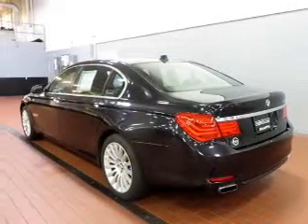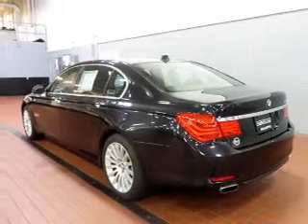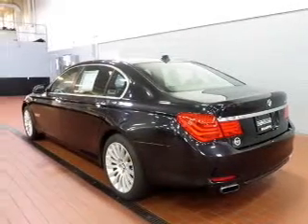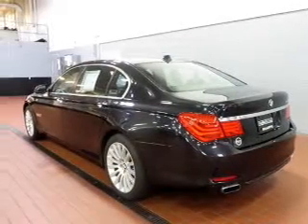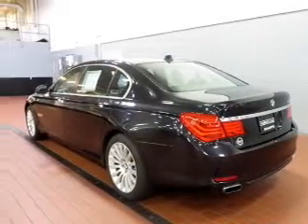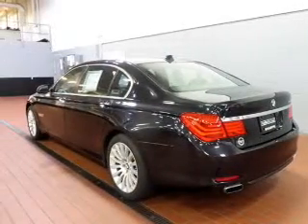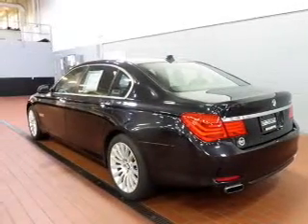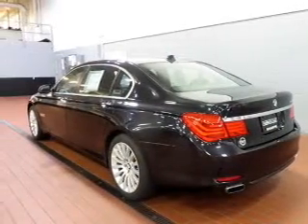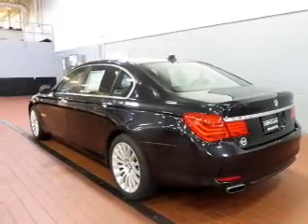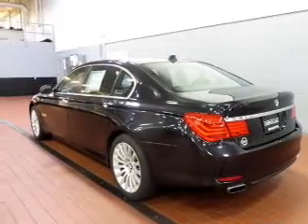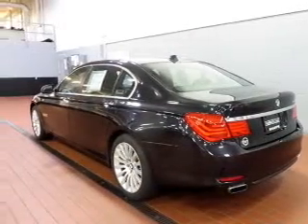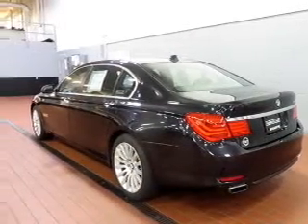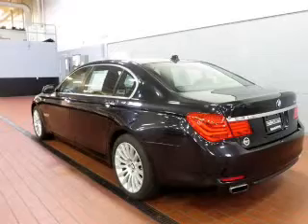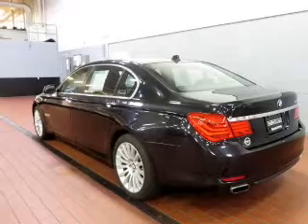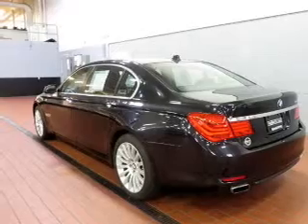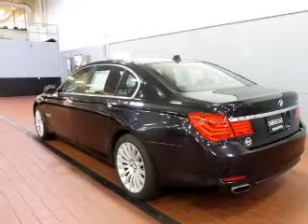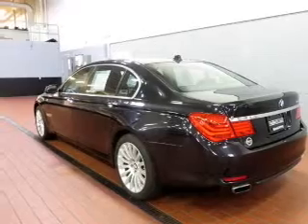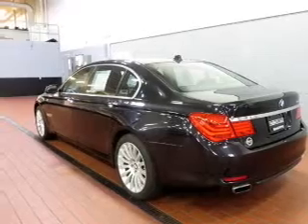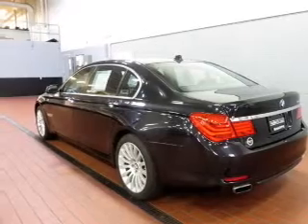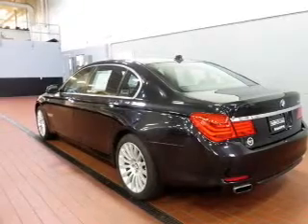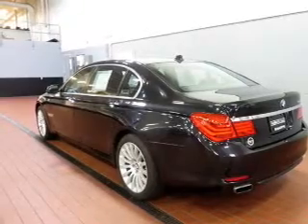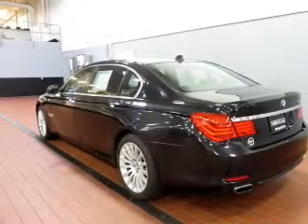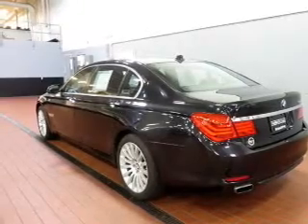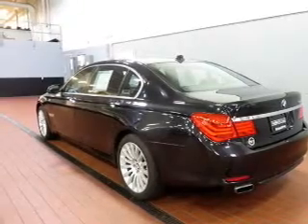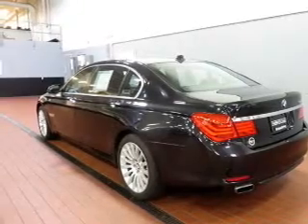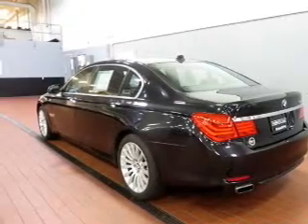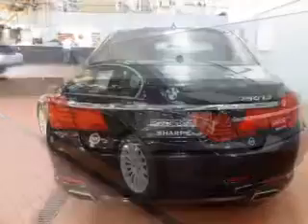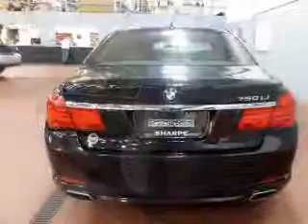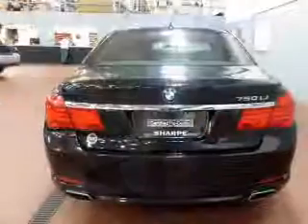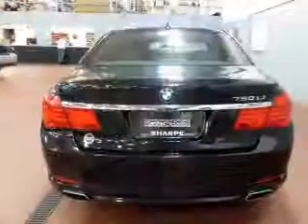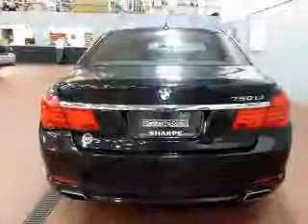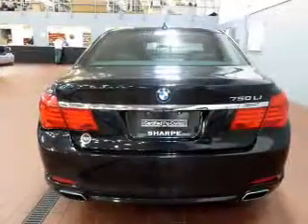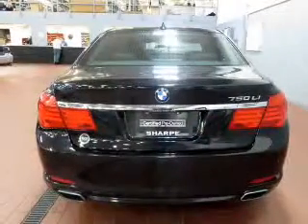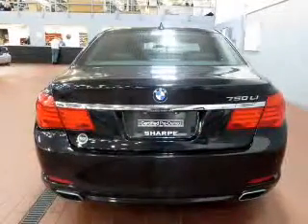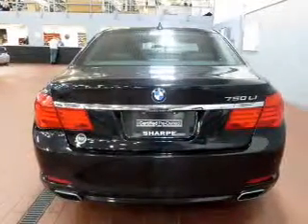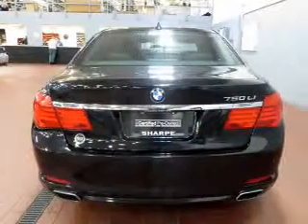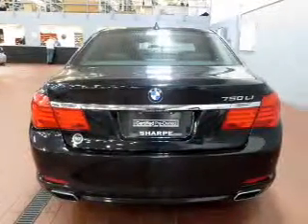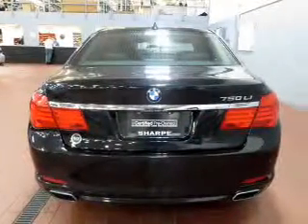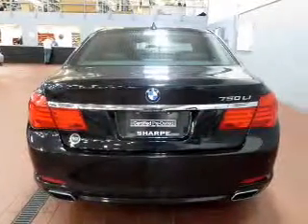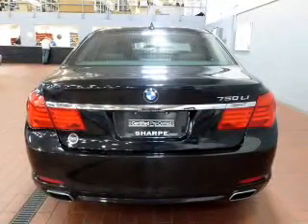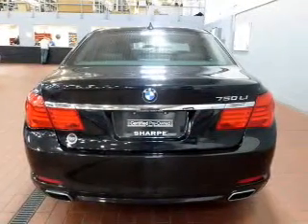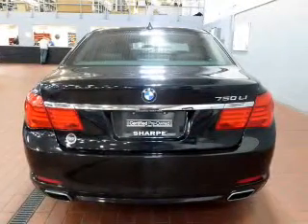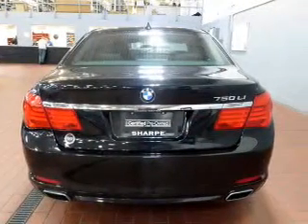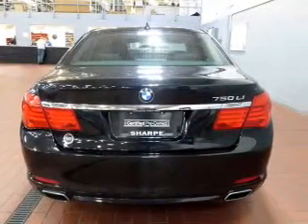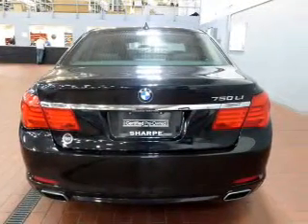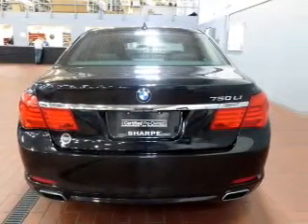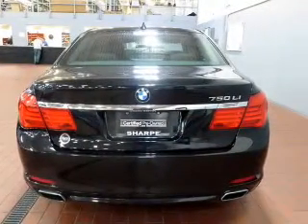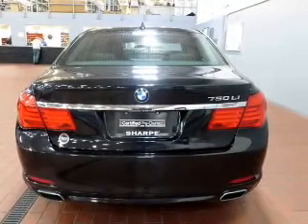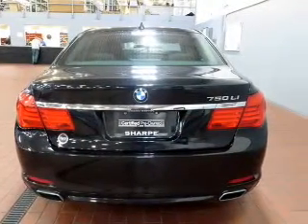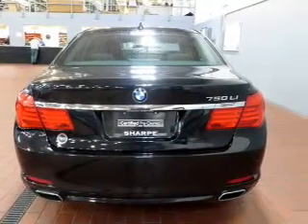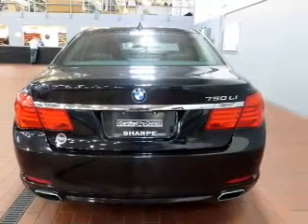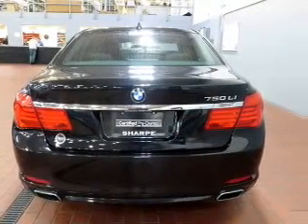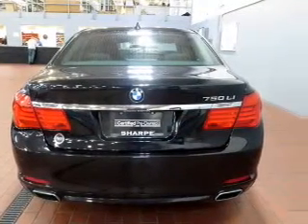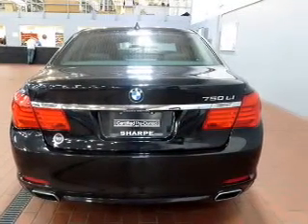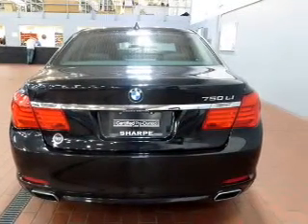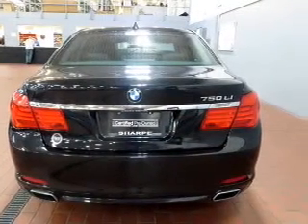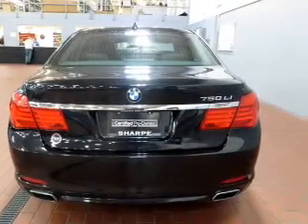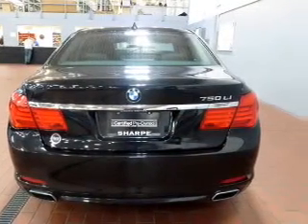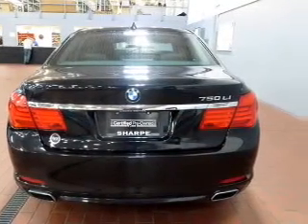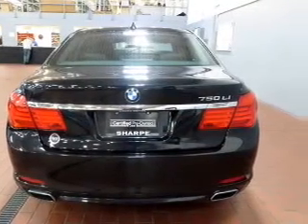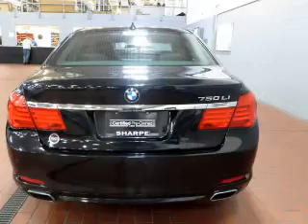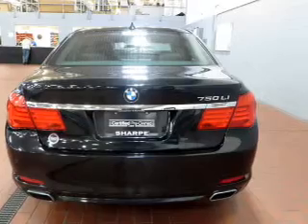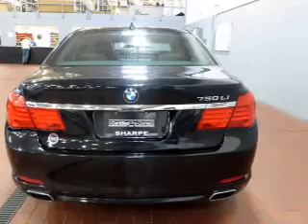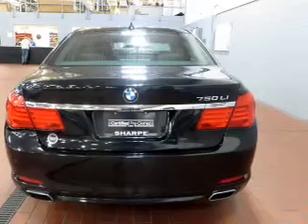Heated seats offer comfort in cold weather. Enjoy the comfort of dual temperature controls. There's nothing like a sunroof on a nice day.